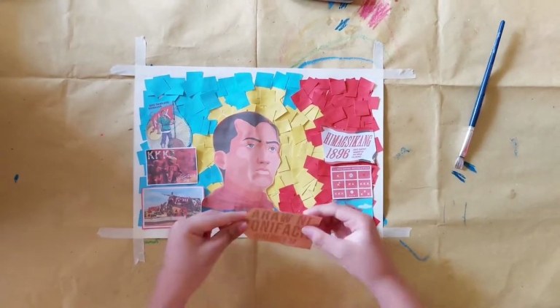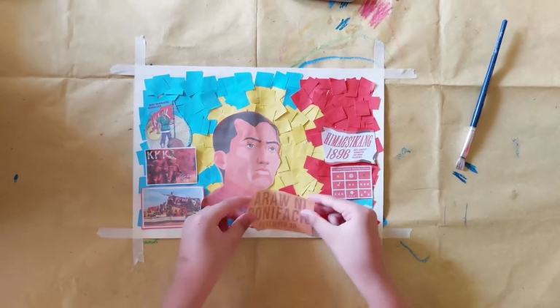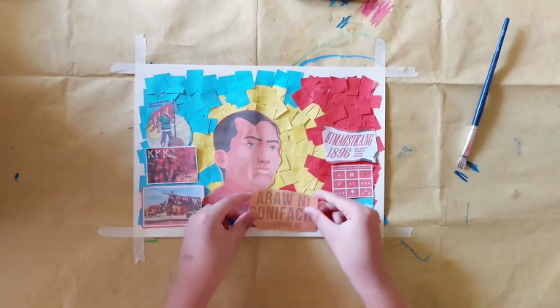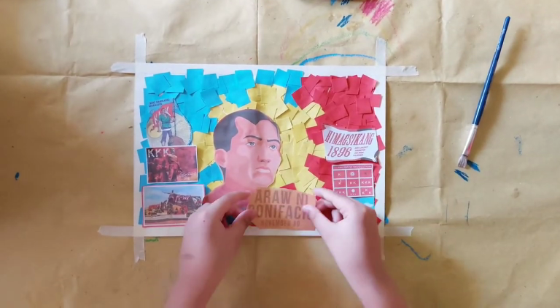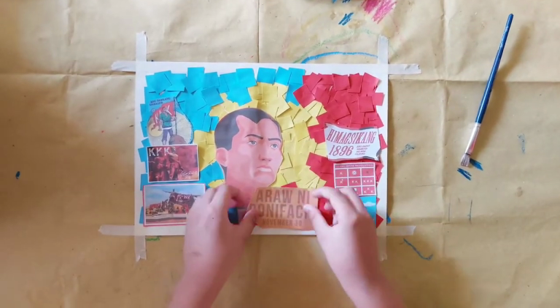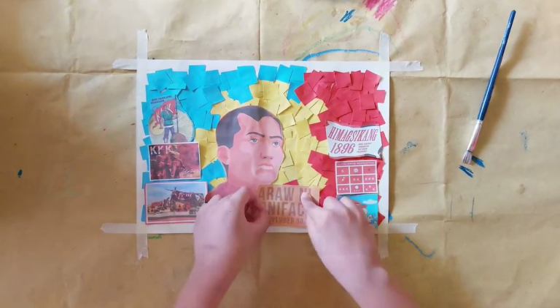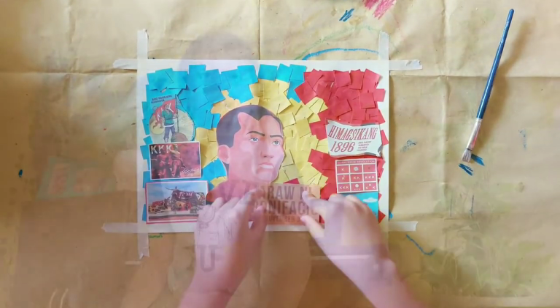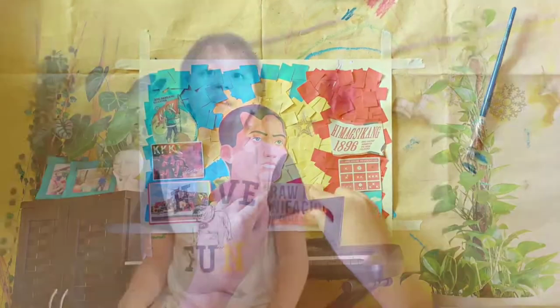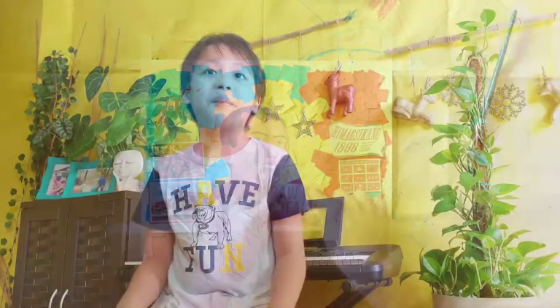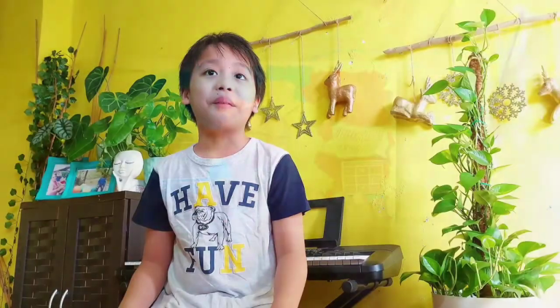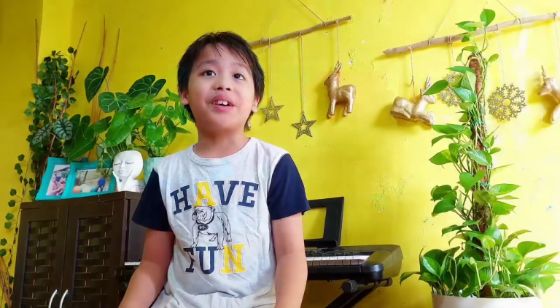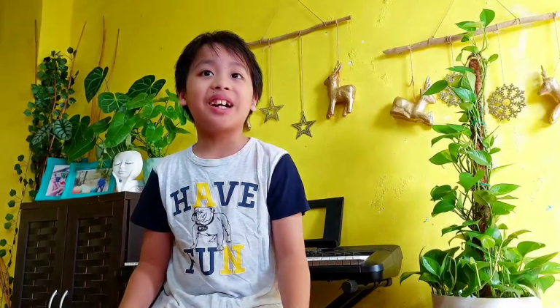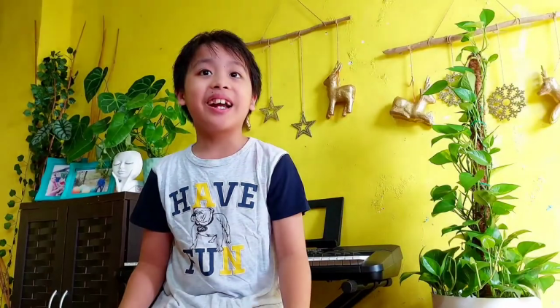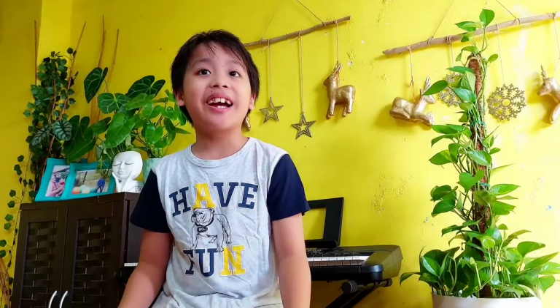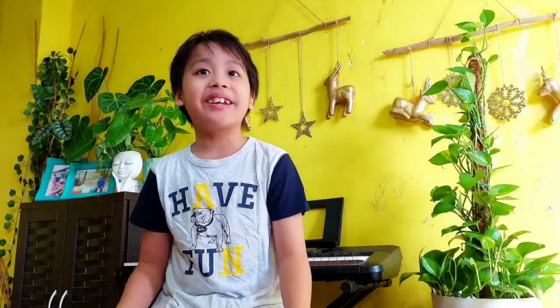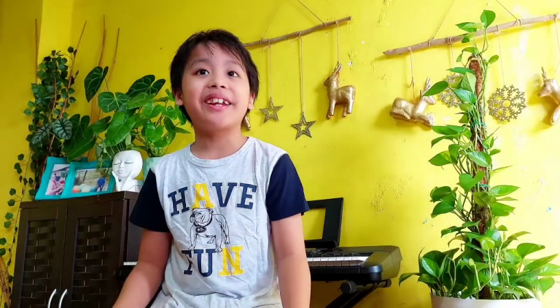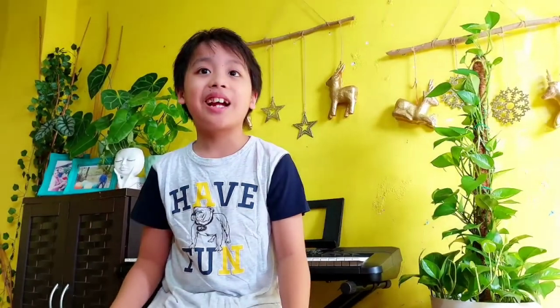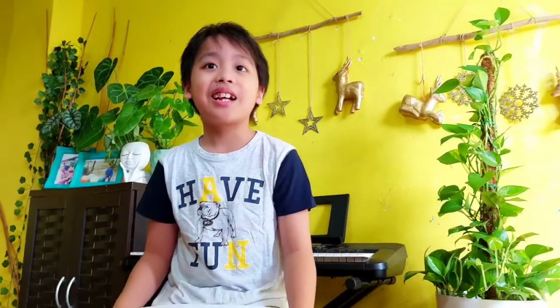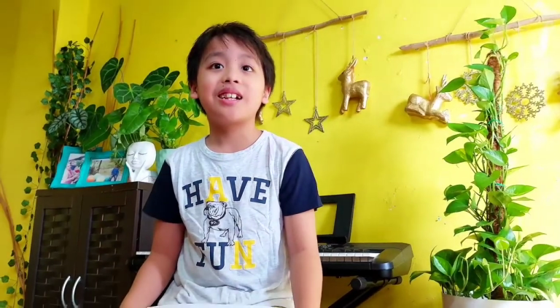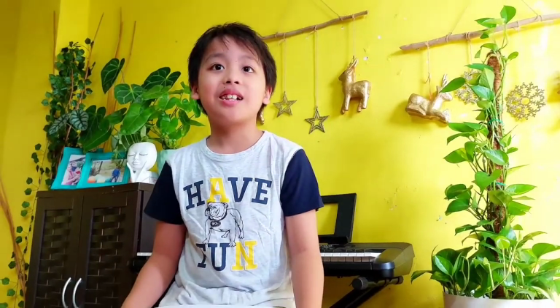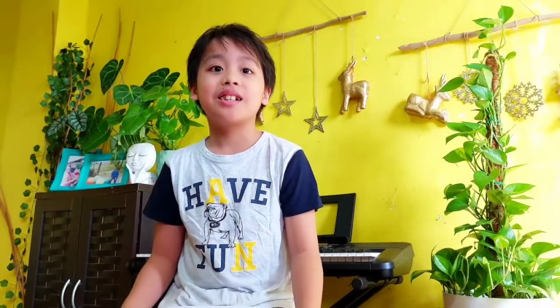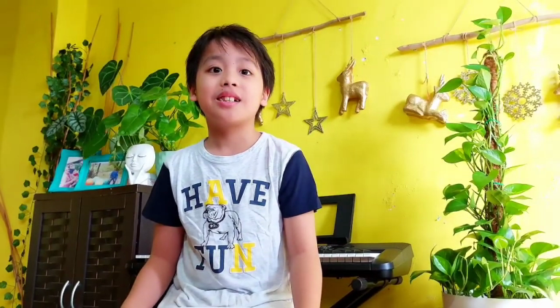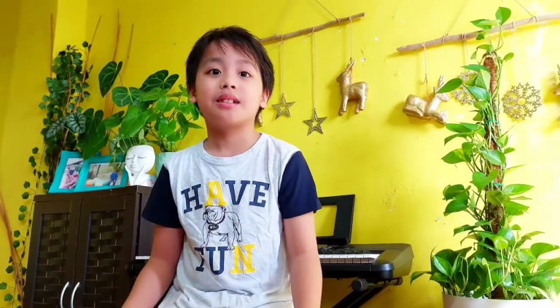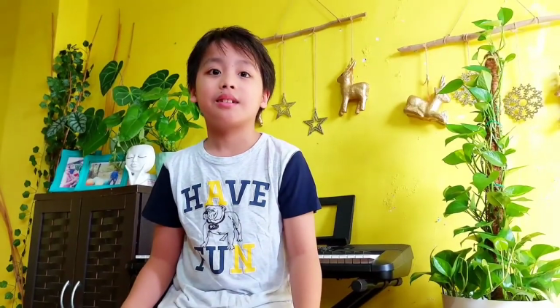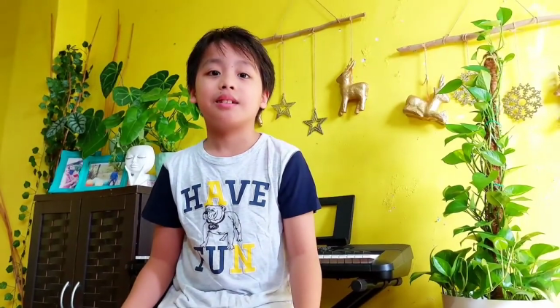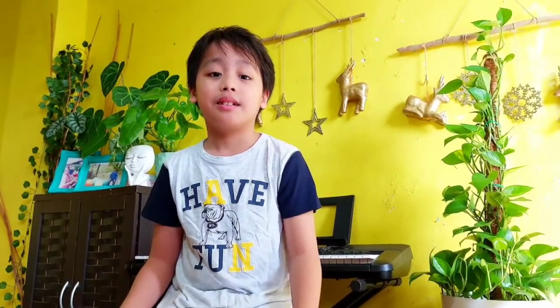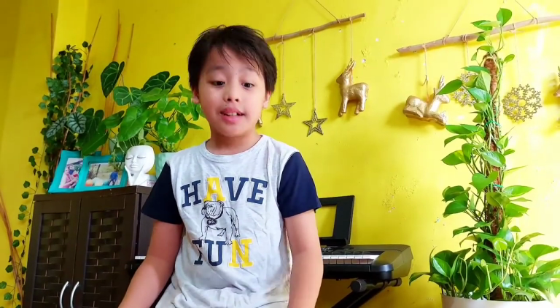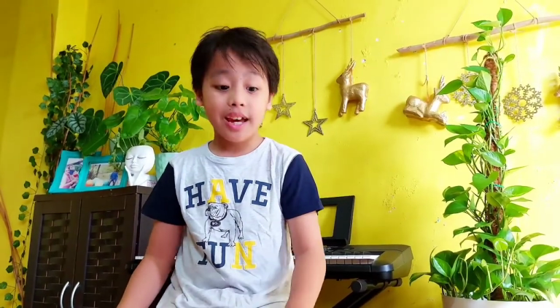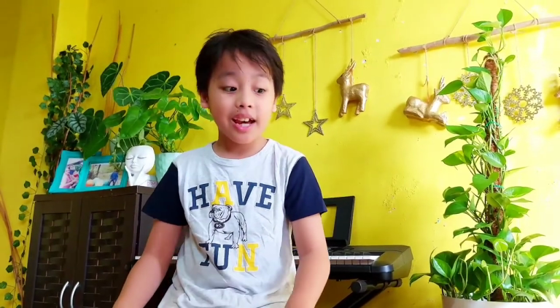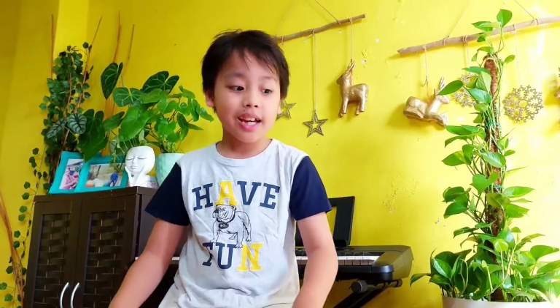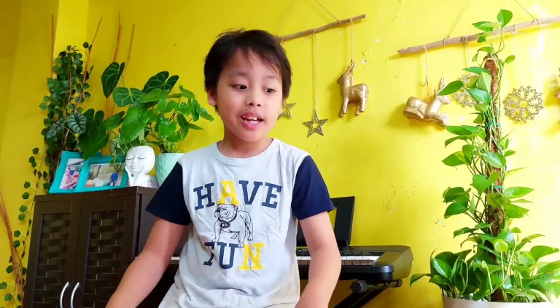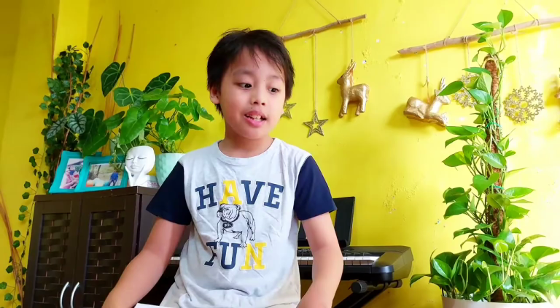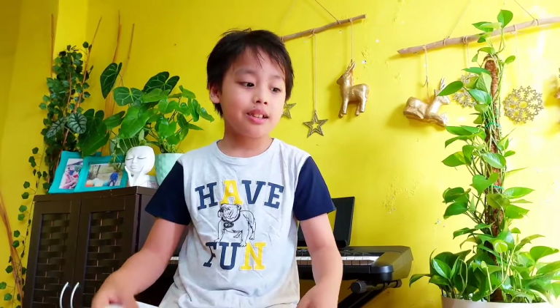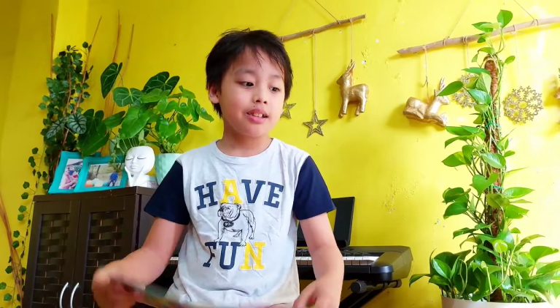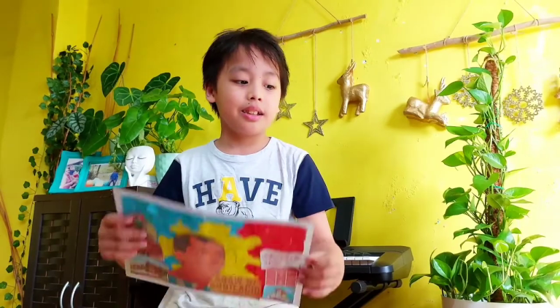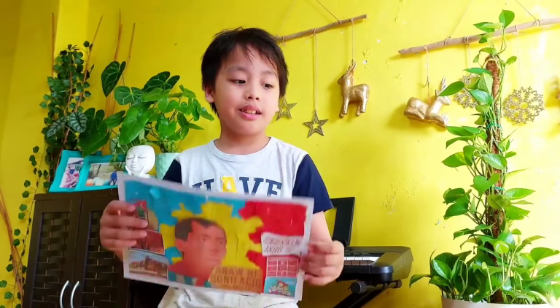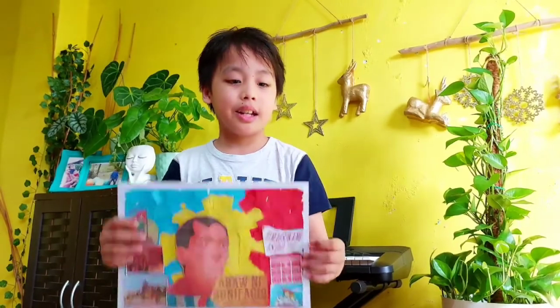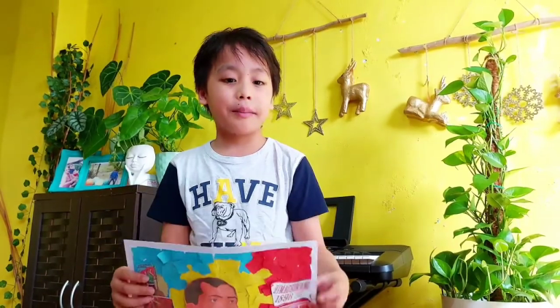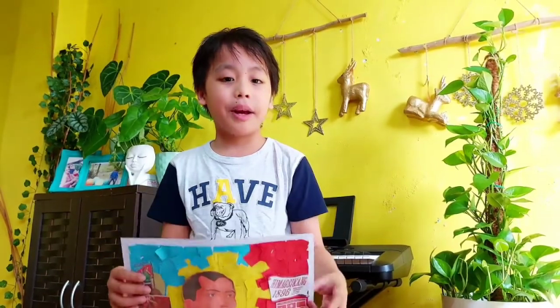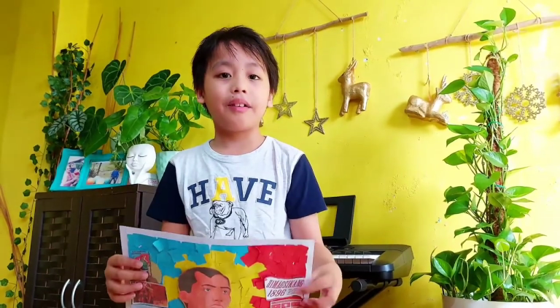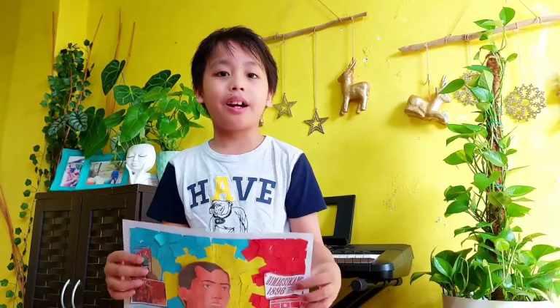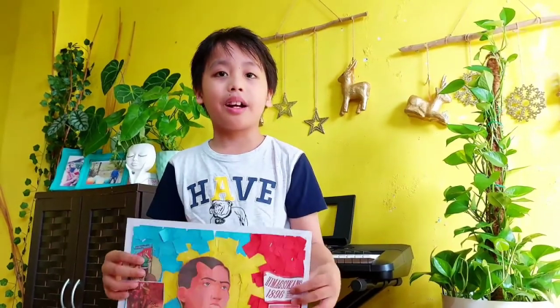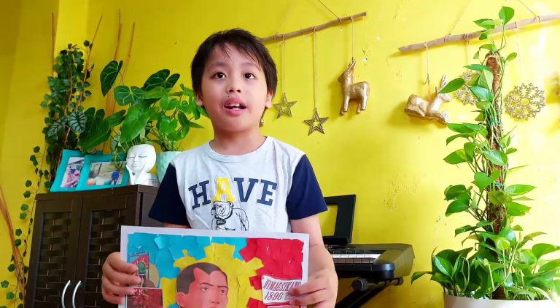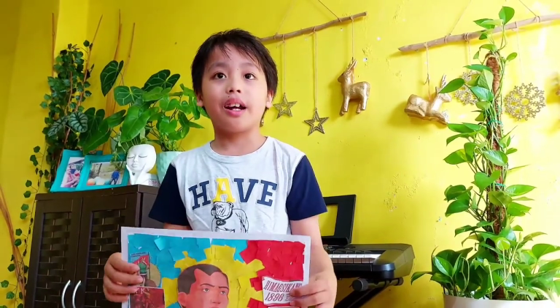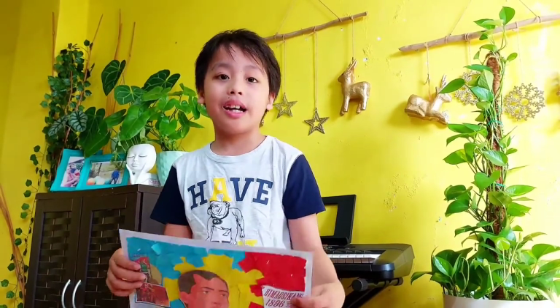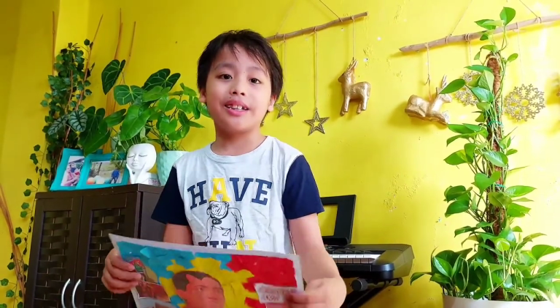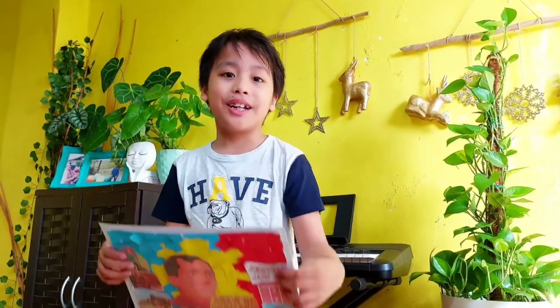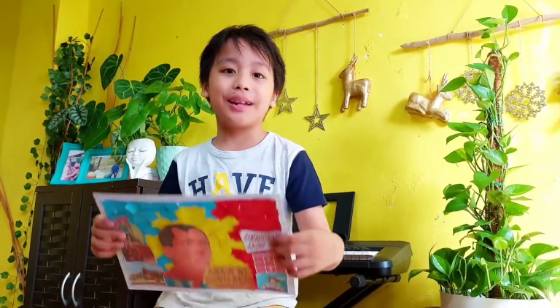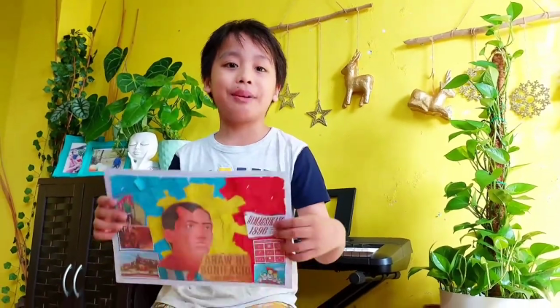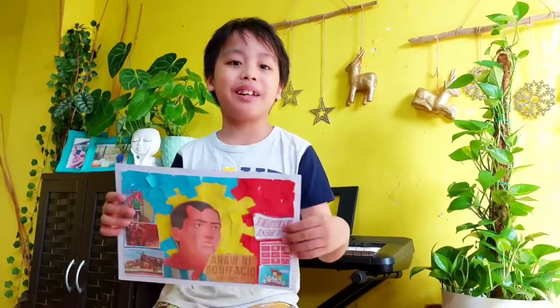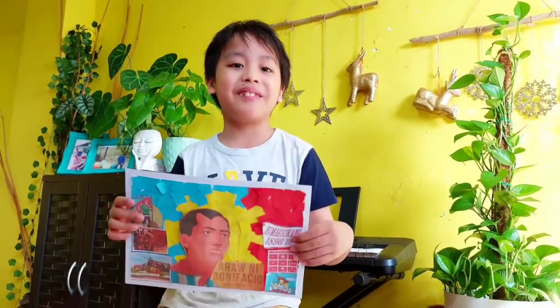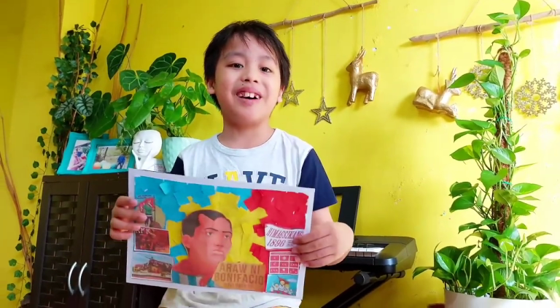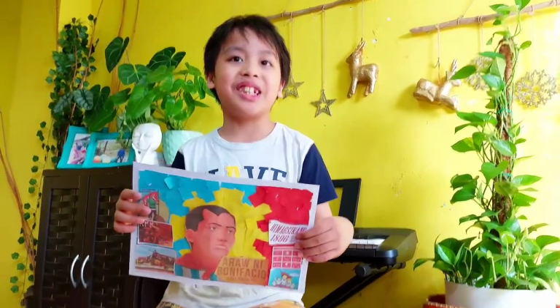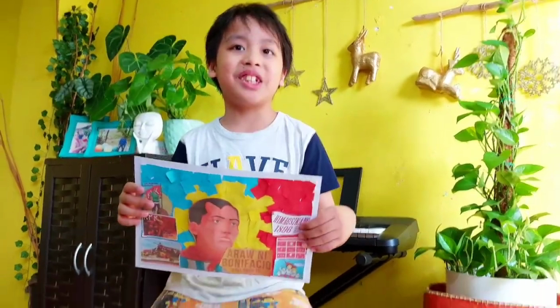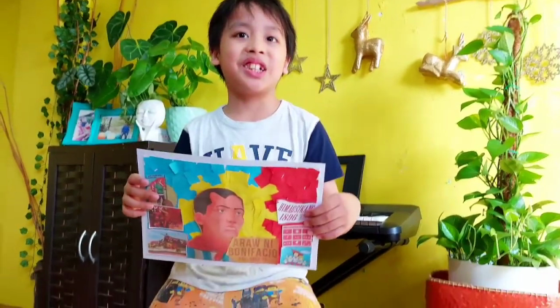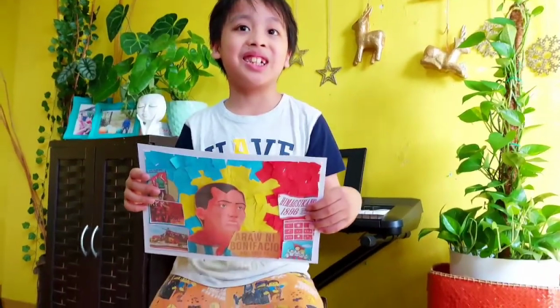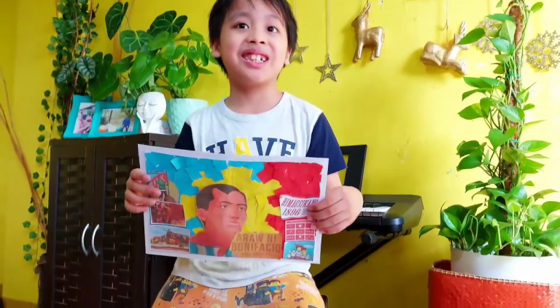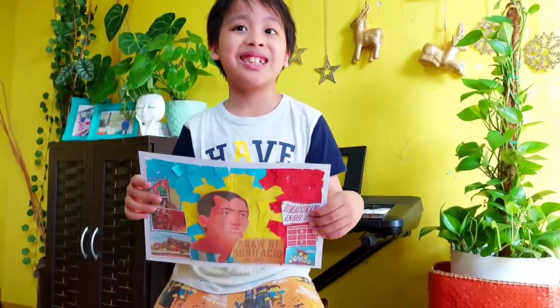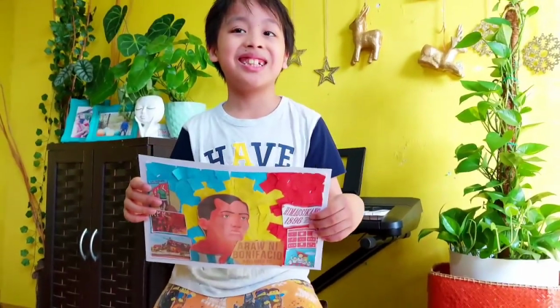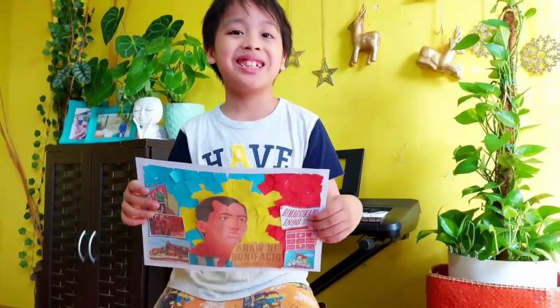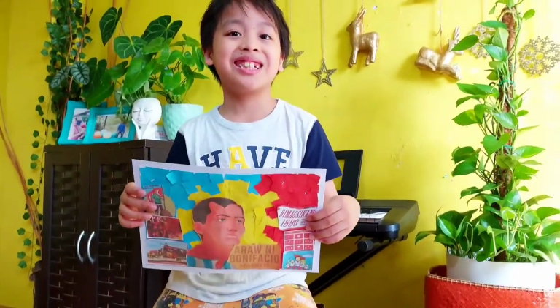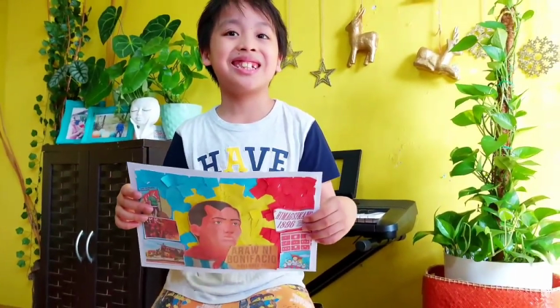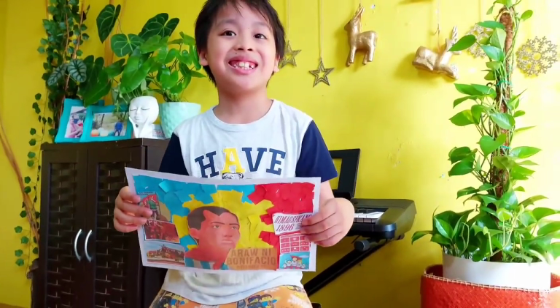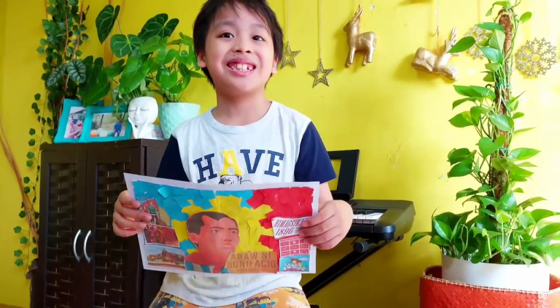Want to see my work, guys? Okay! This is my work — the Andres Bonifacio collage.